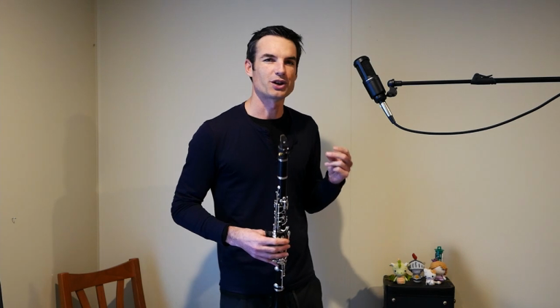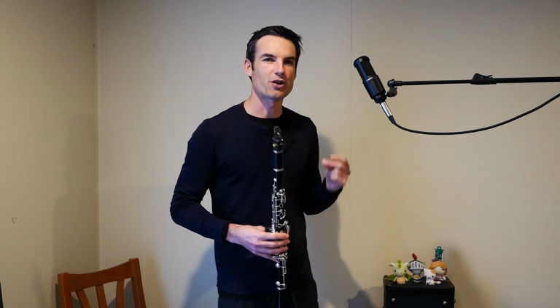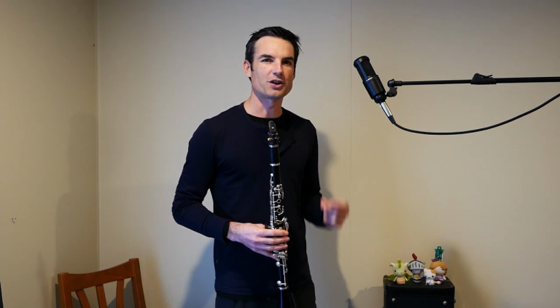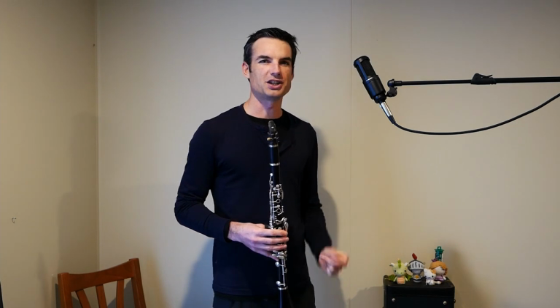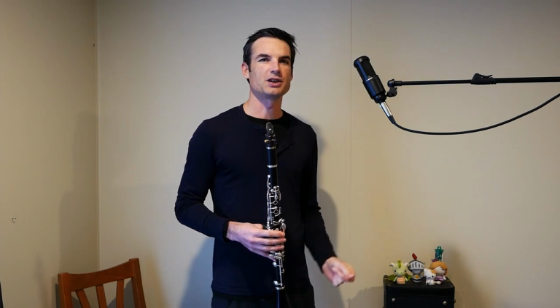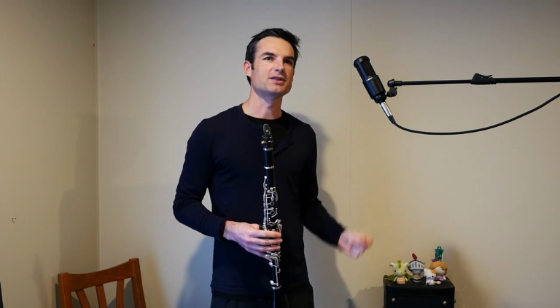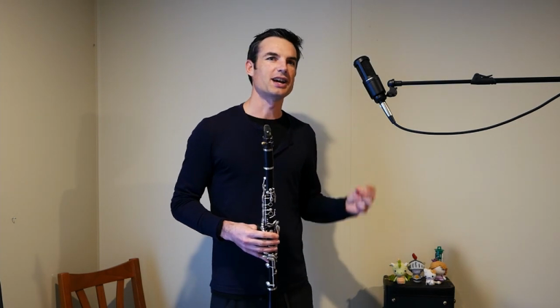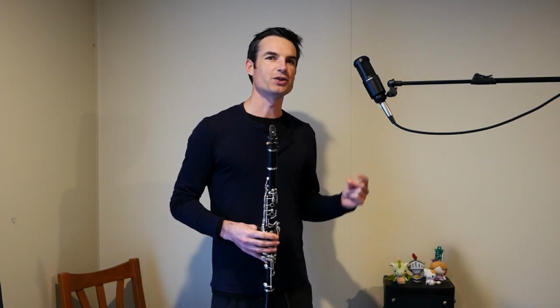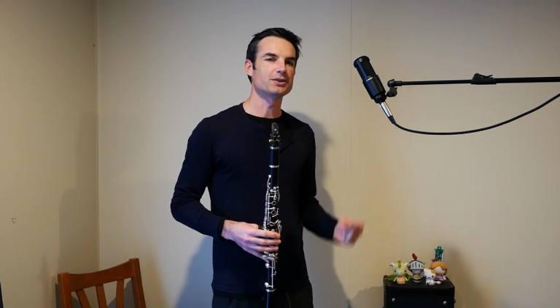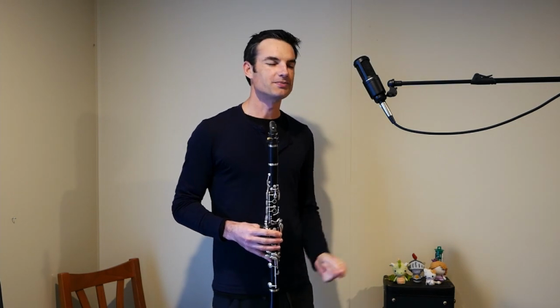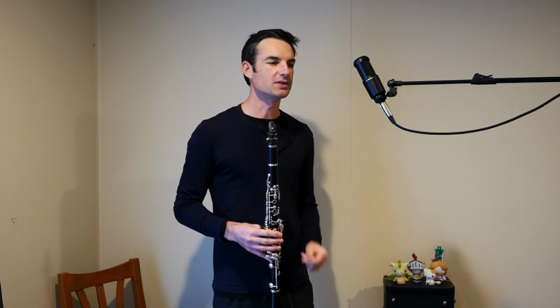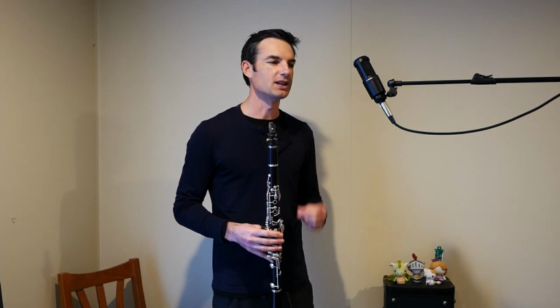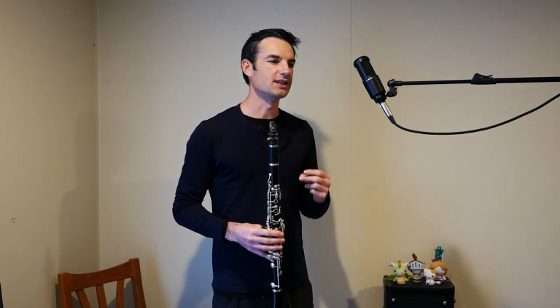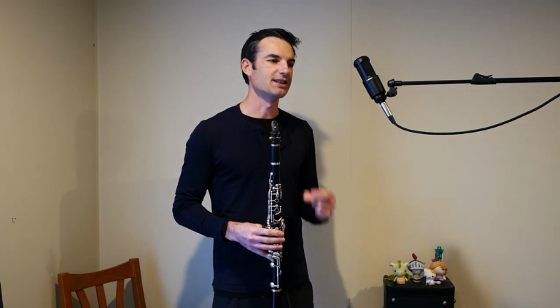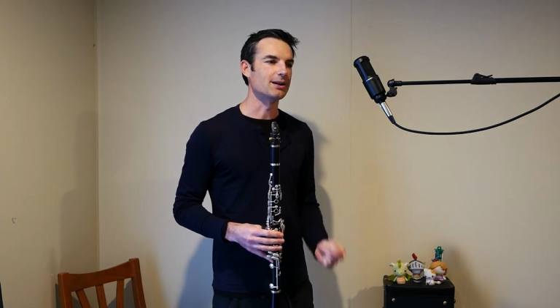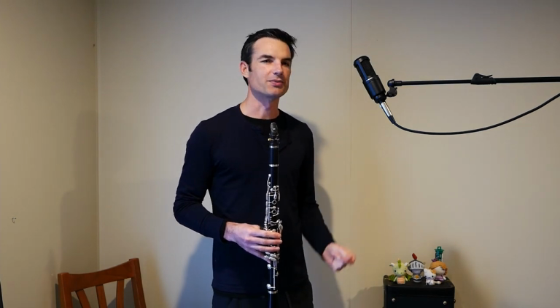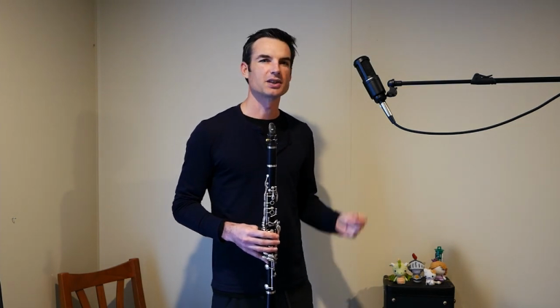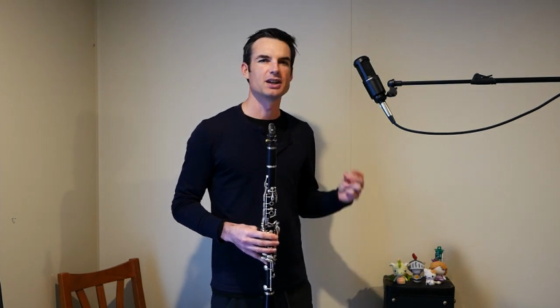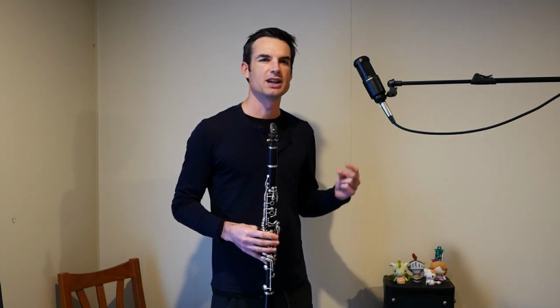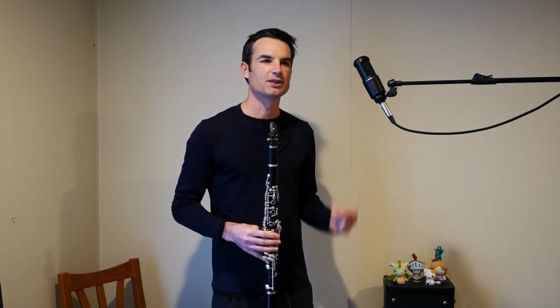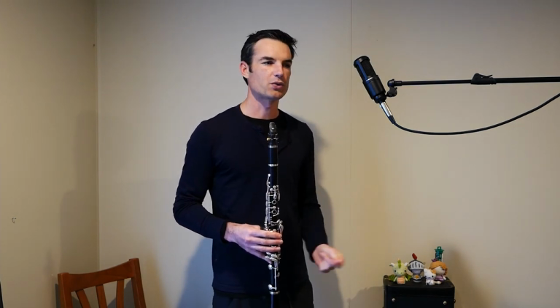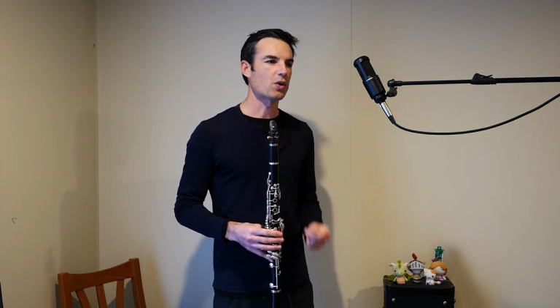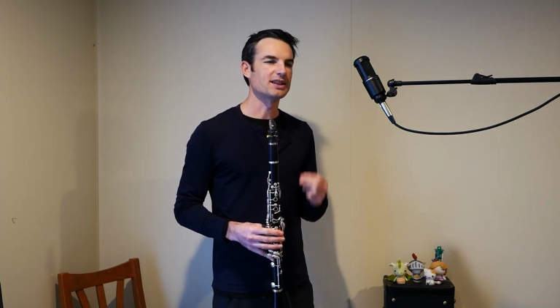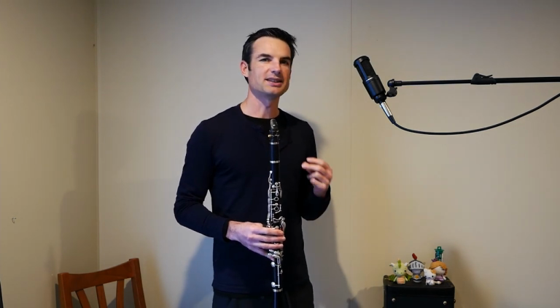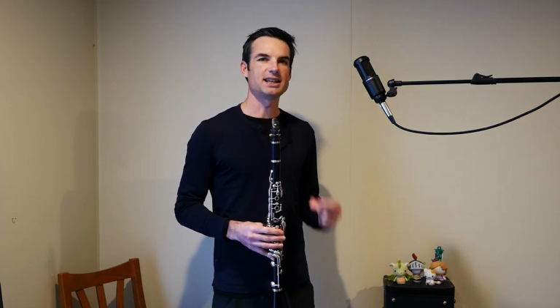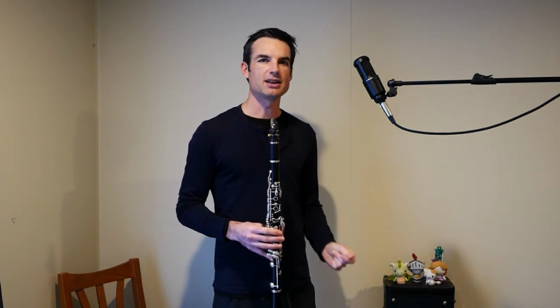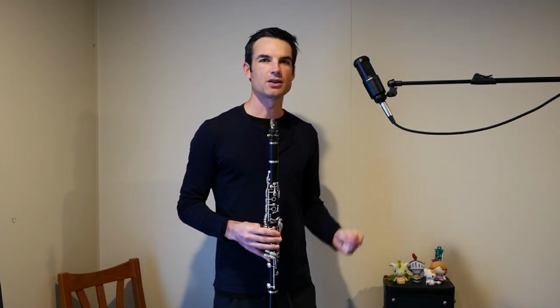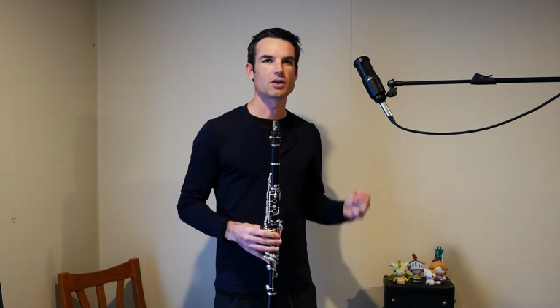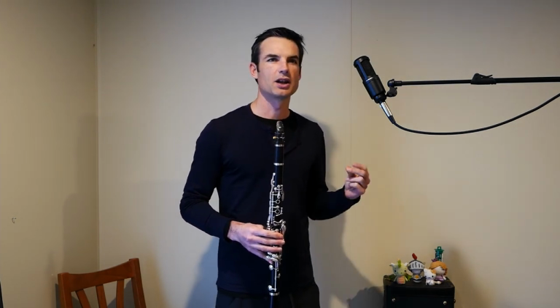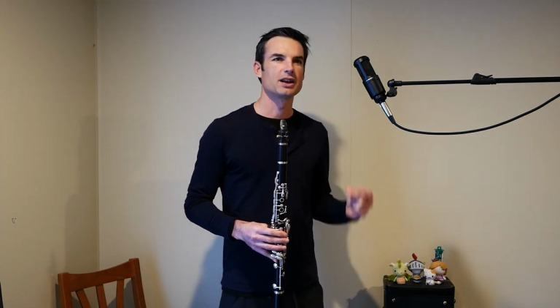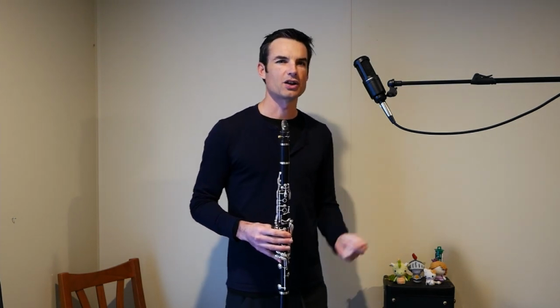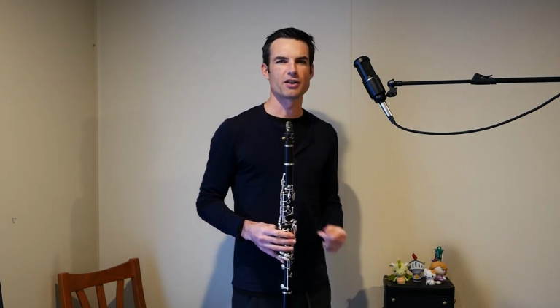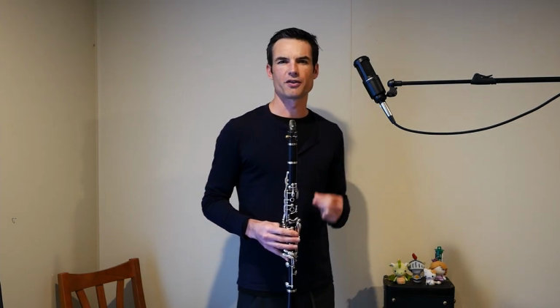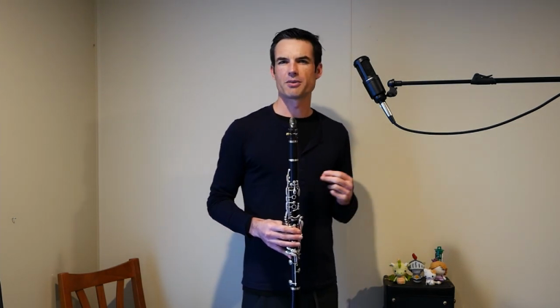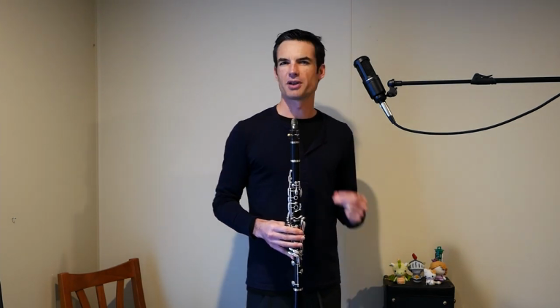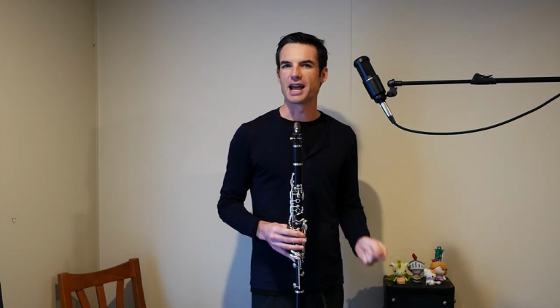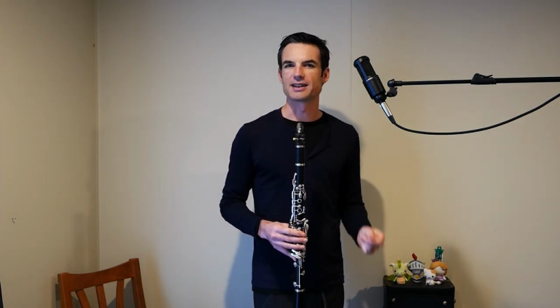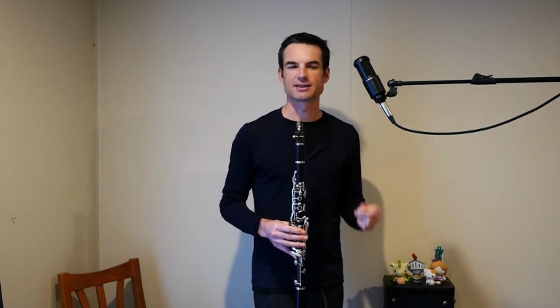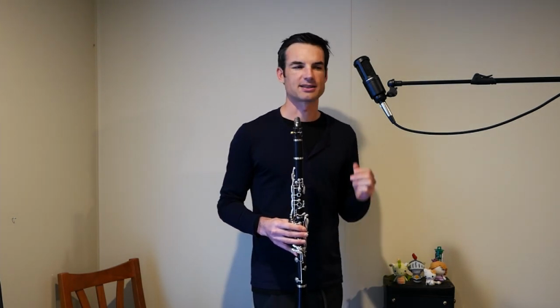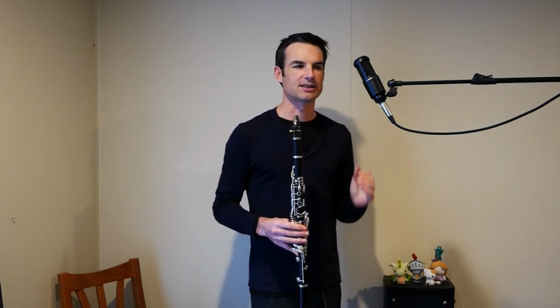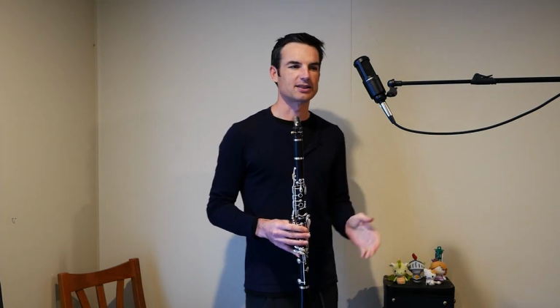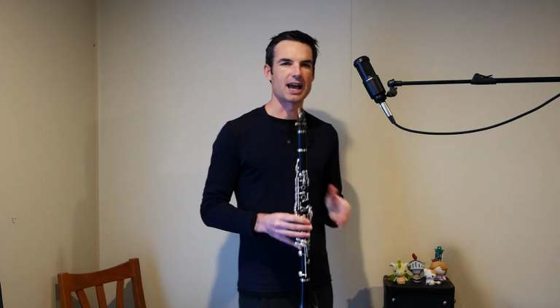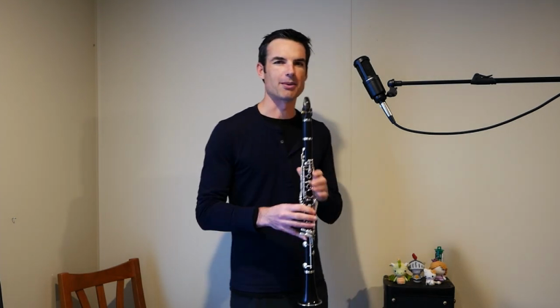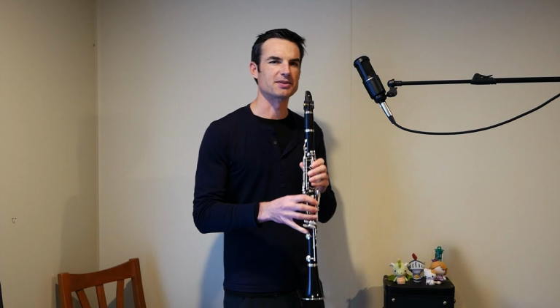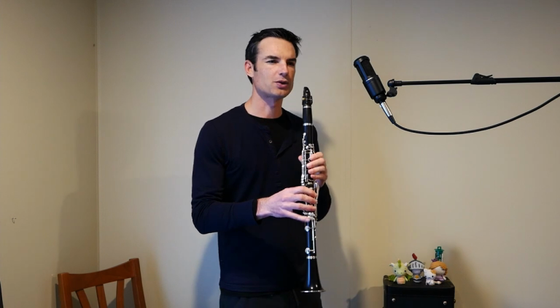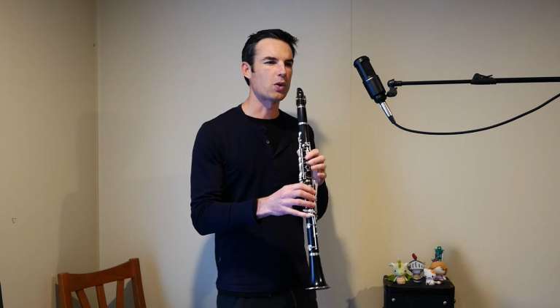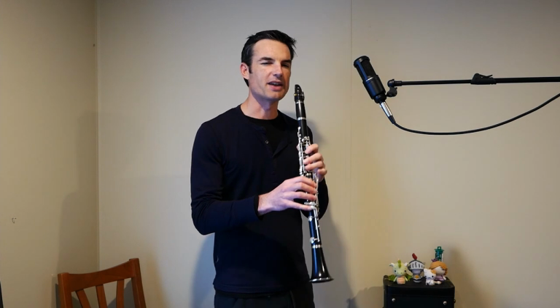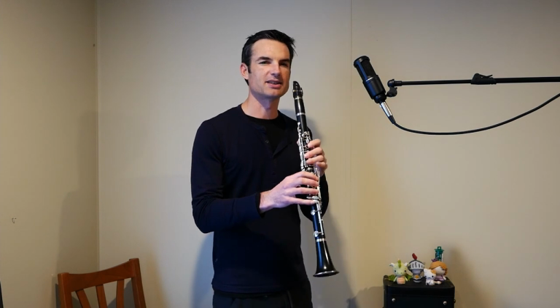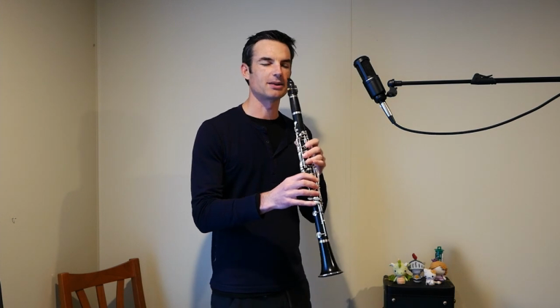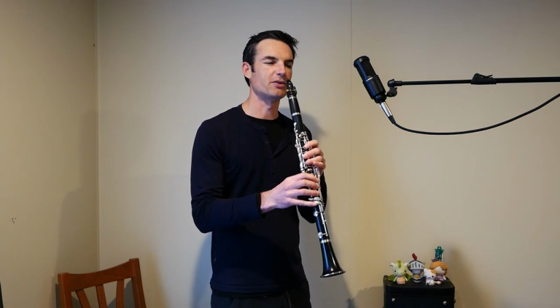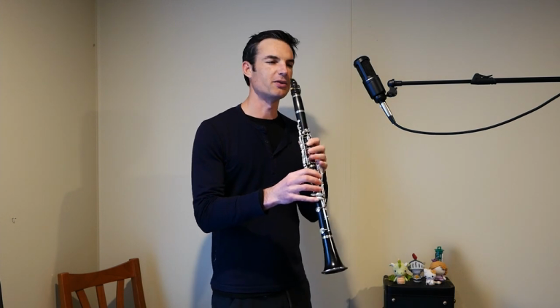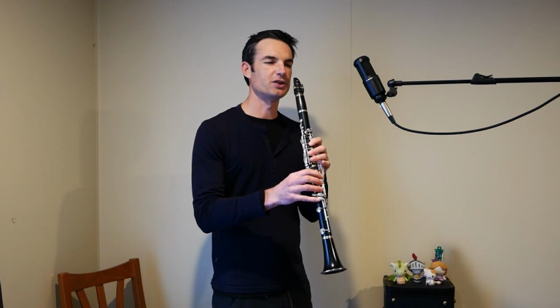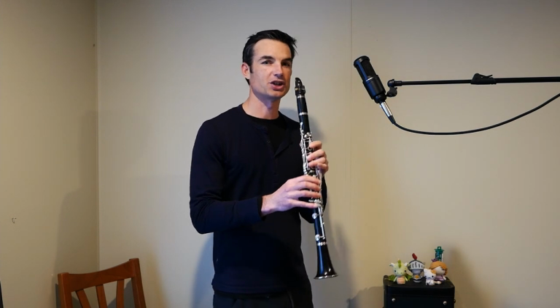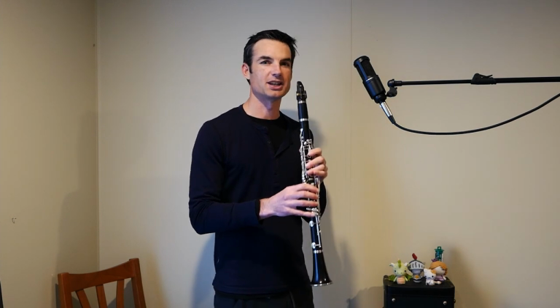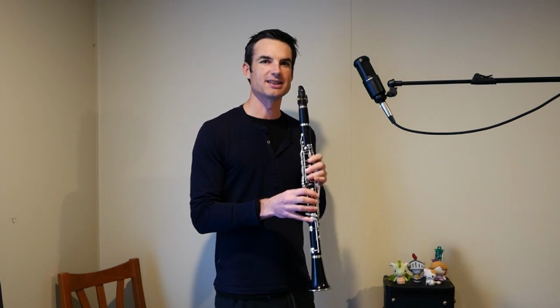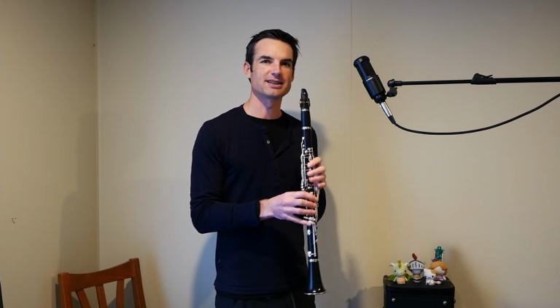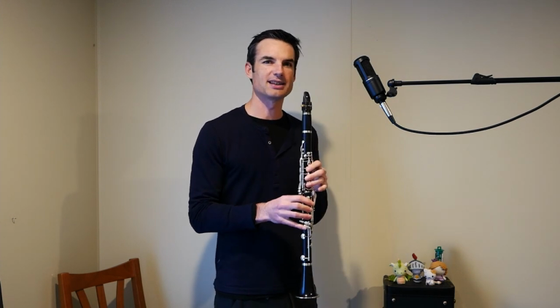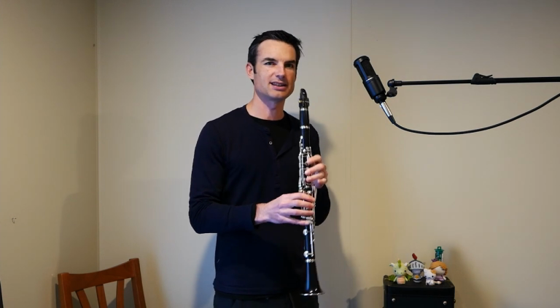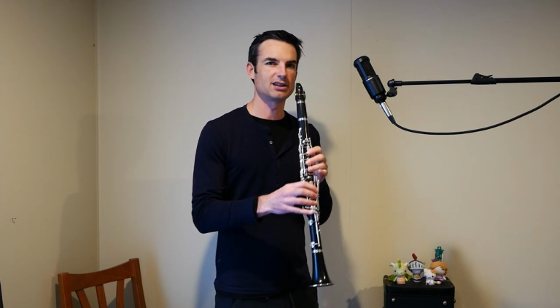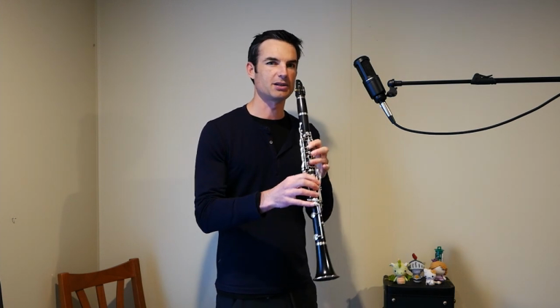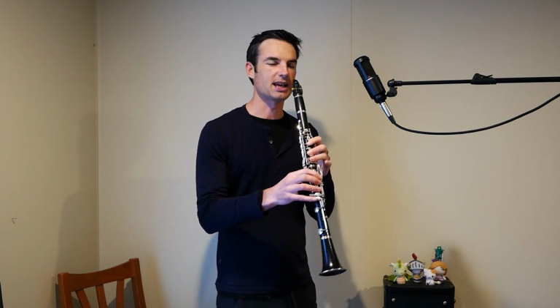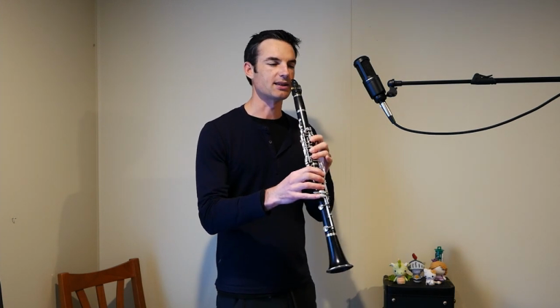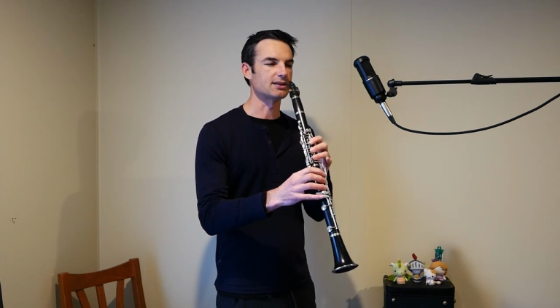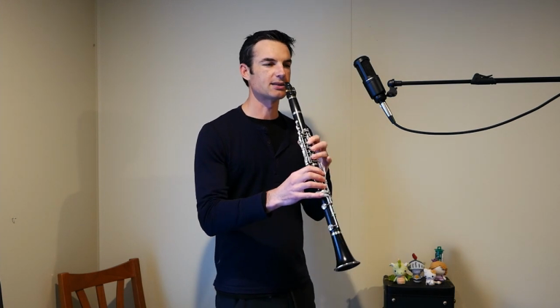At a crotchet equals 100, it's quite steady, with a very pronounced quaver subdivision. It sounds a little bit like this.